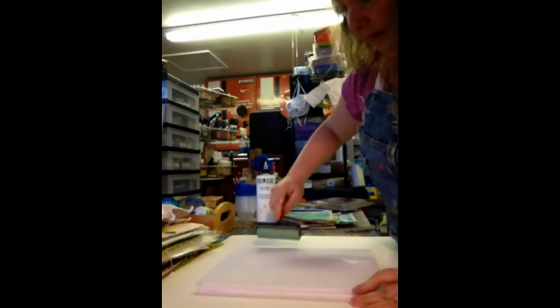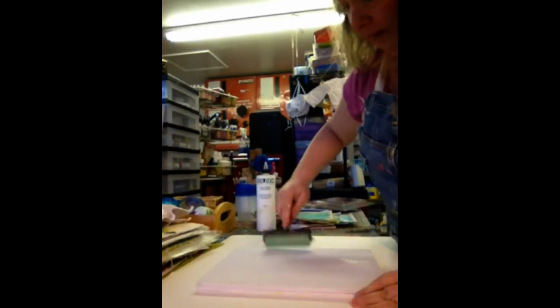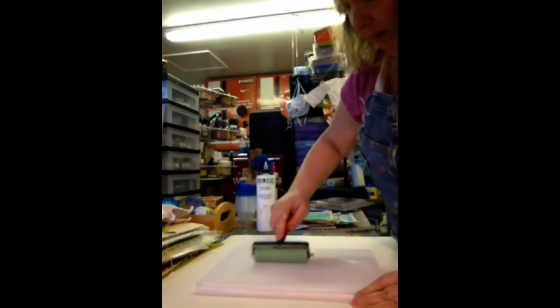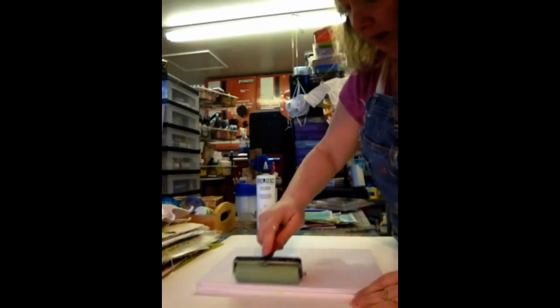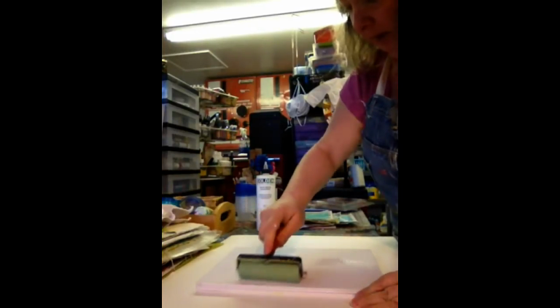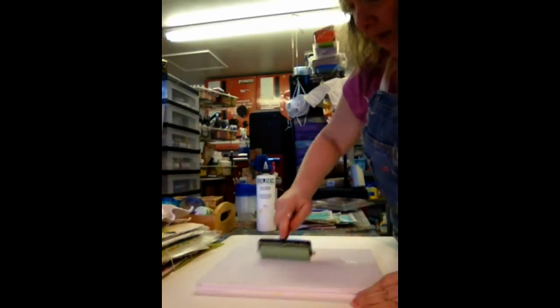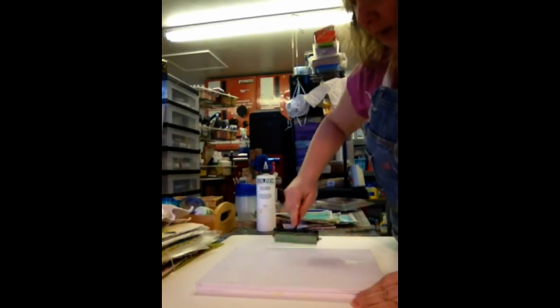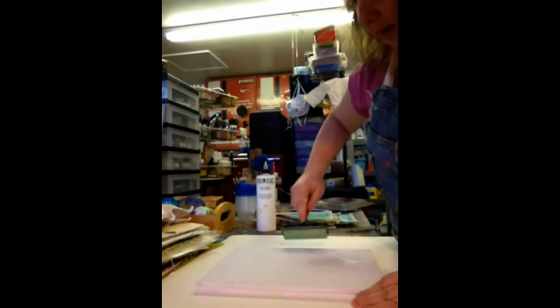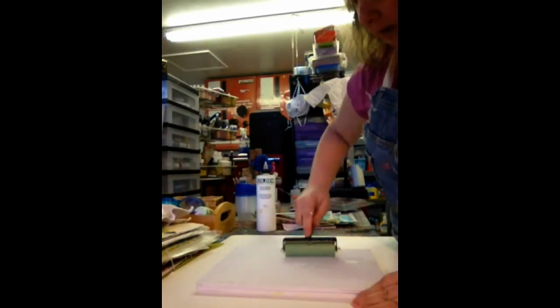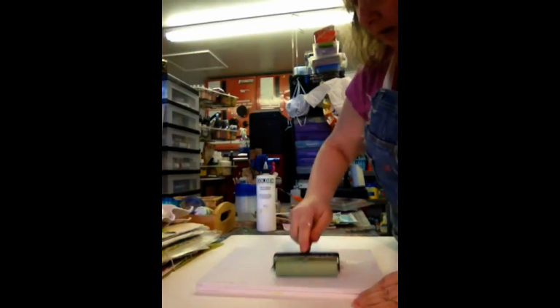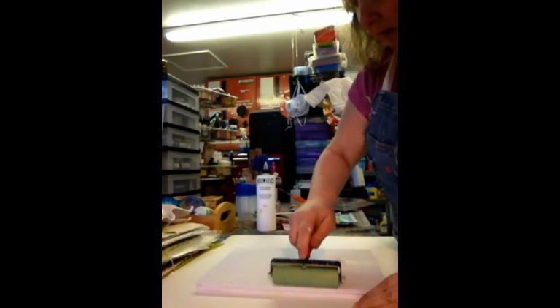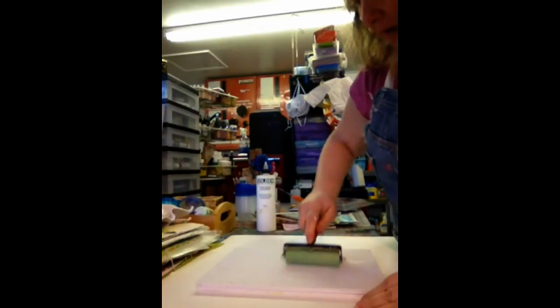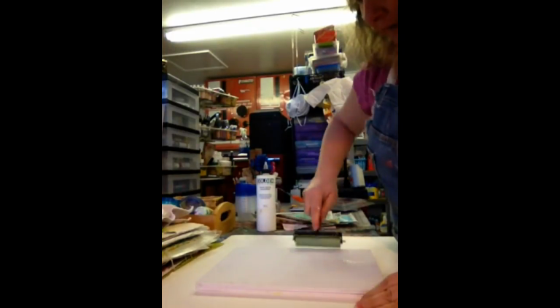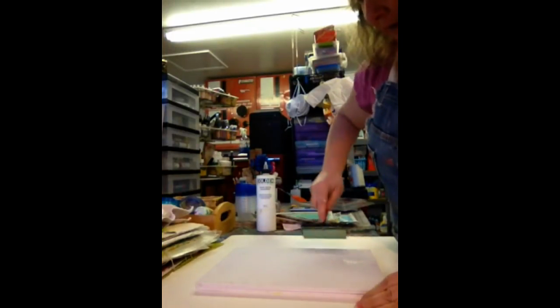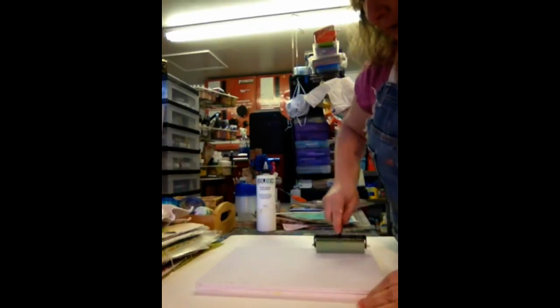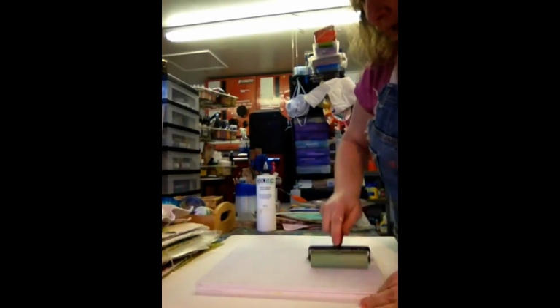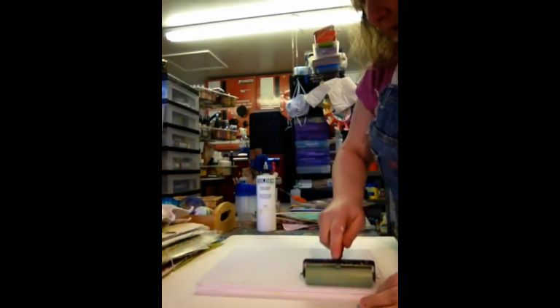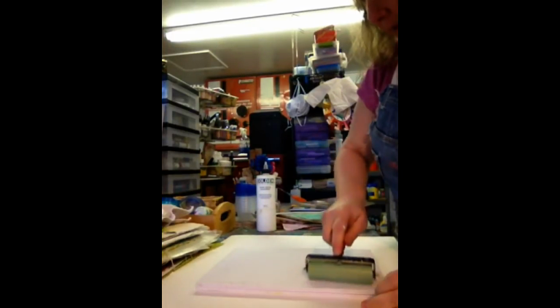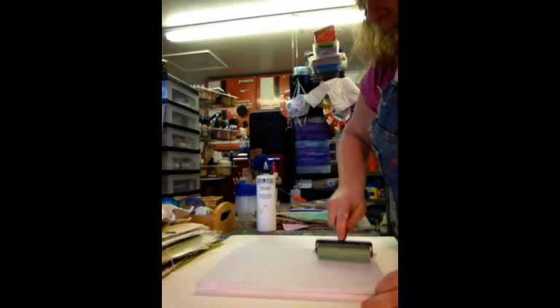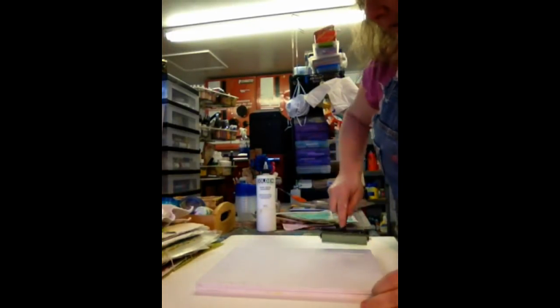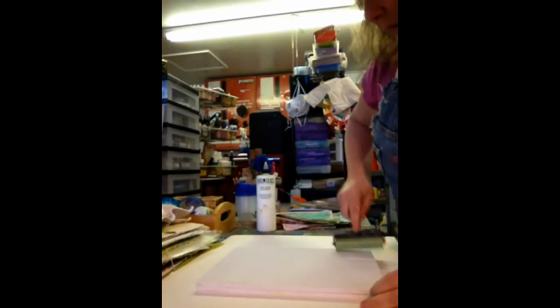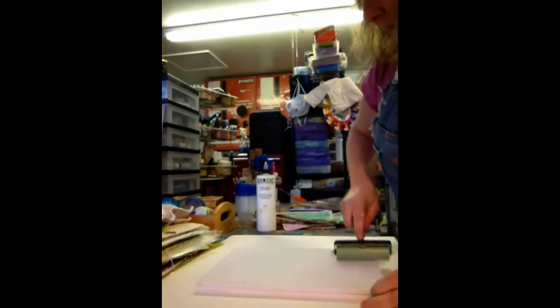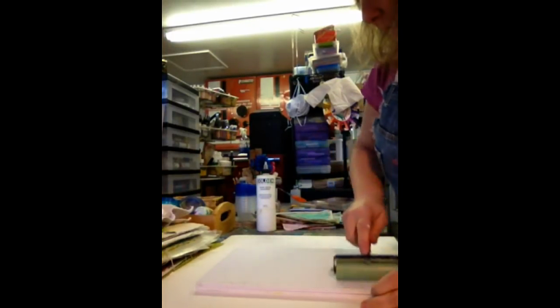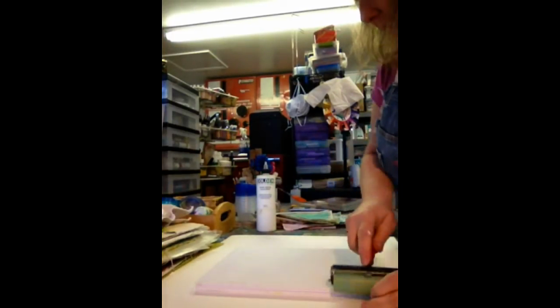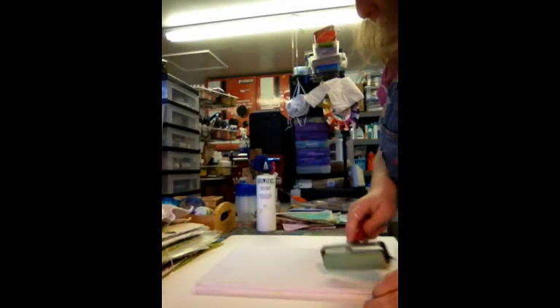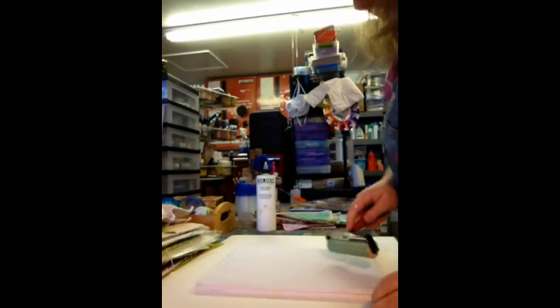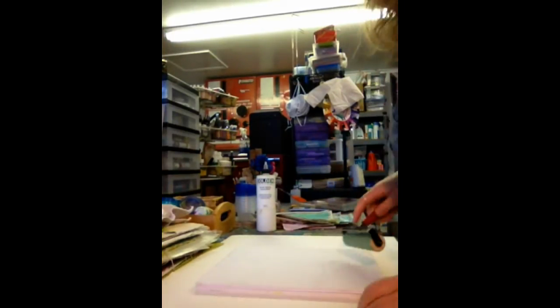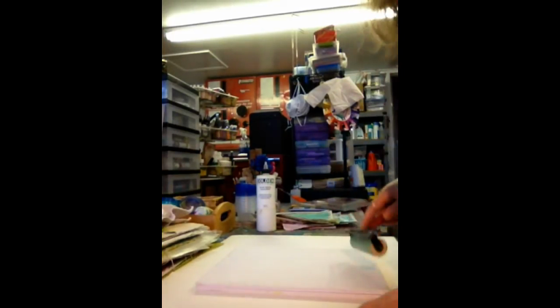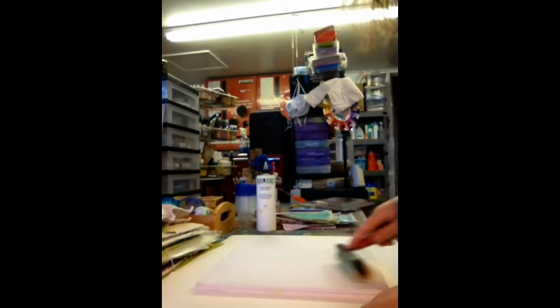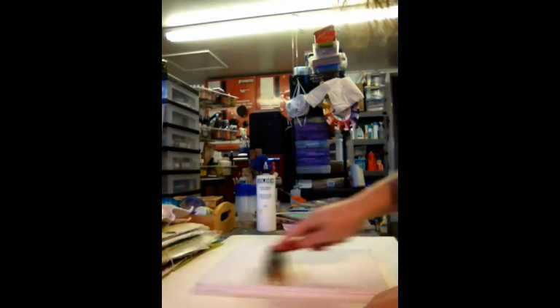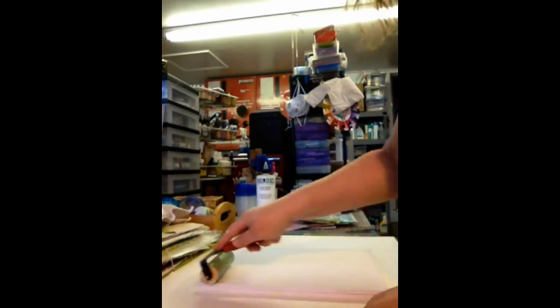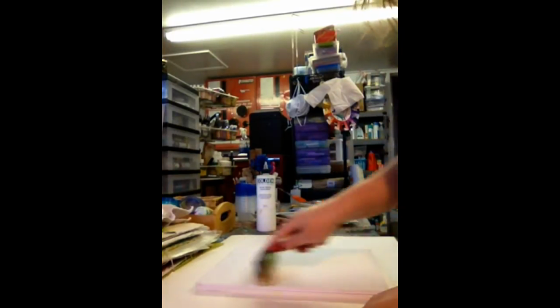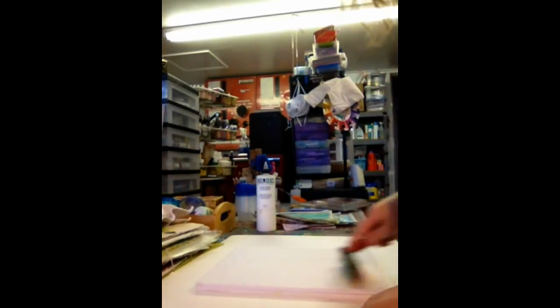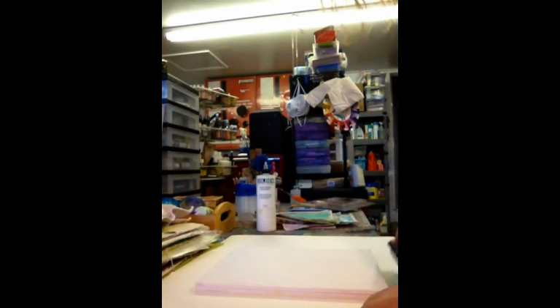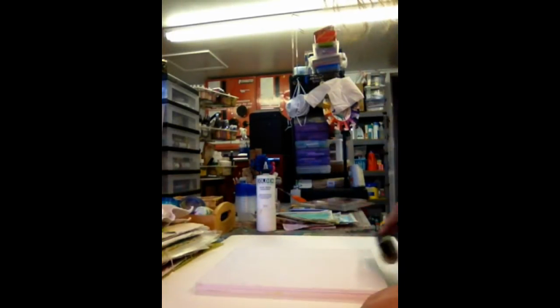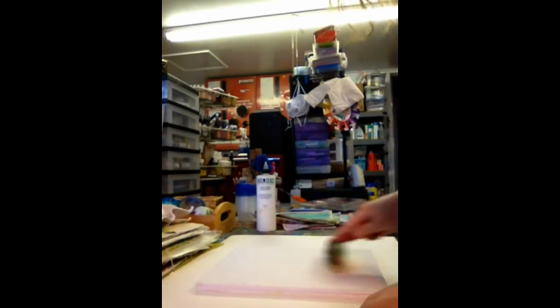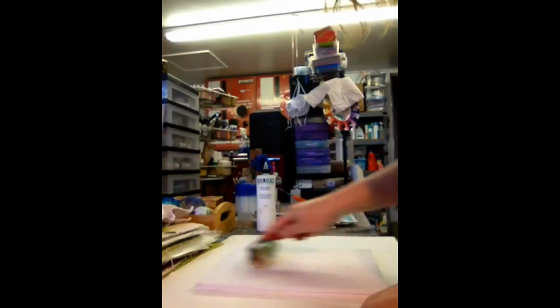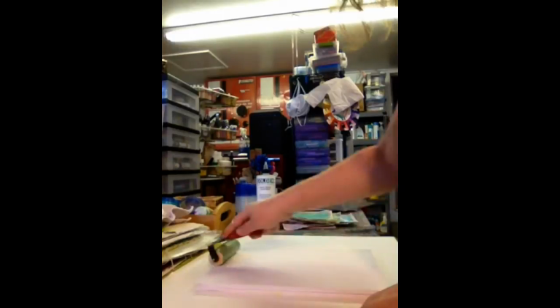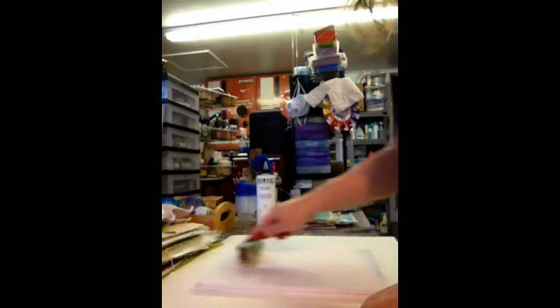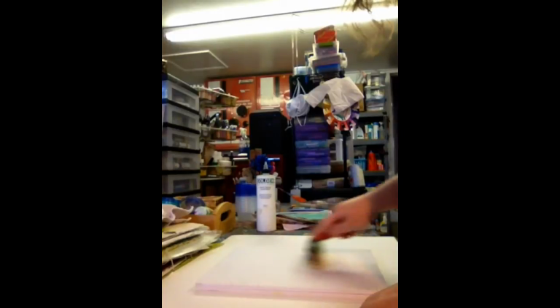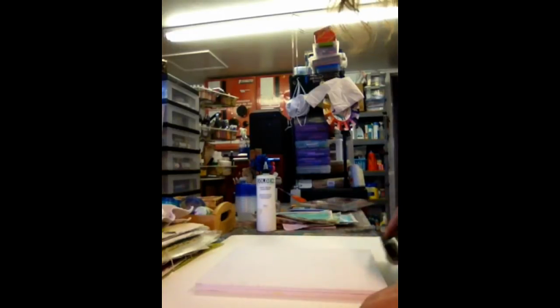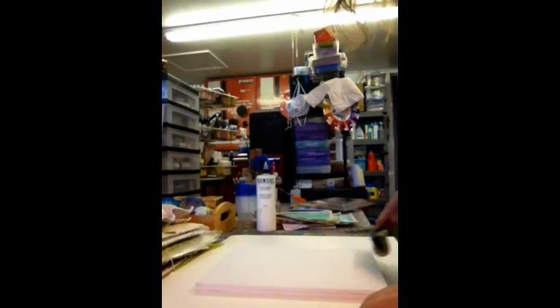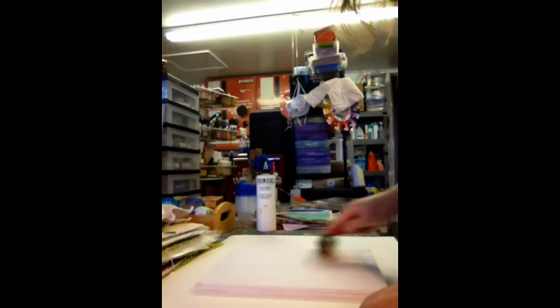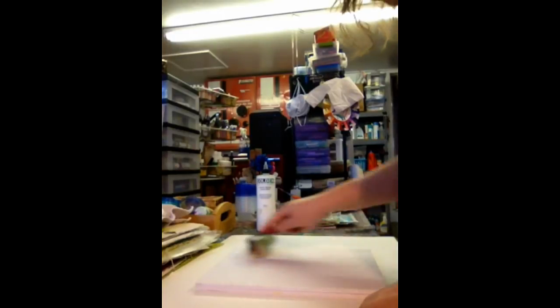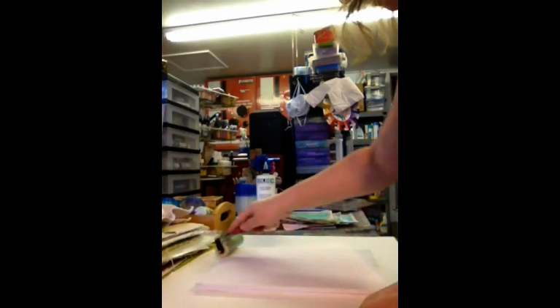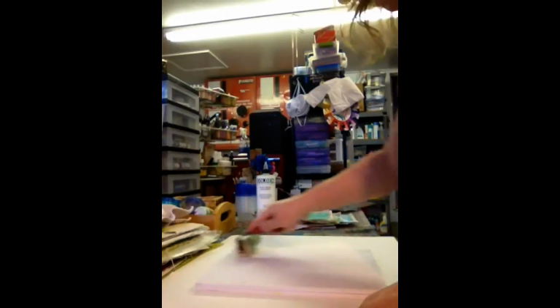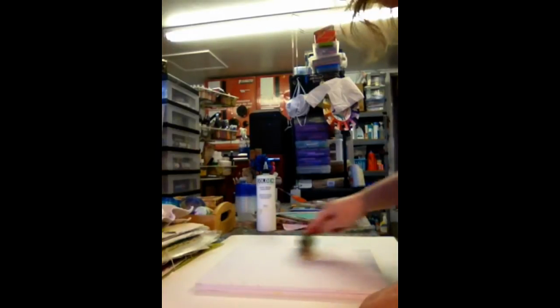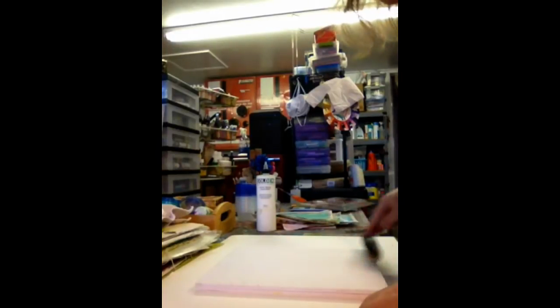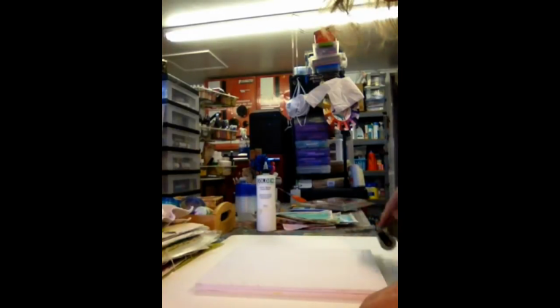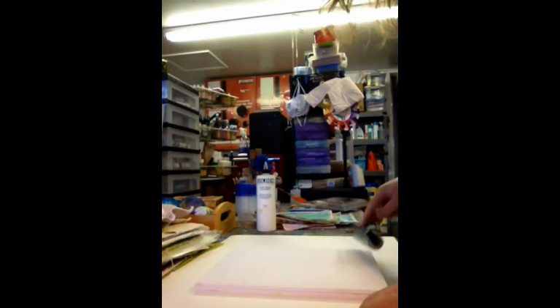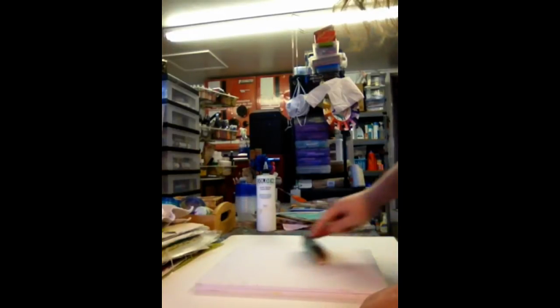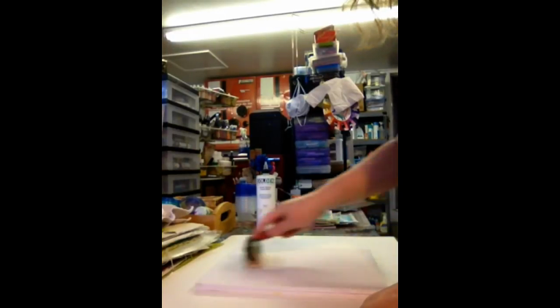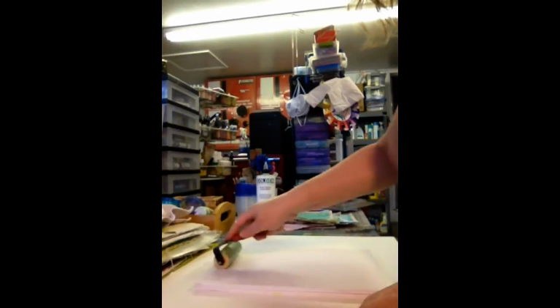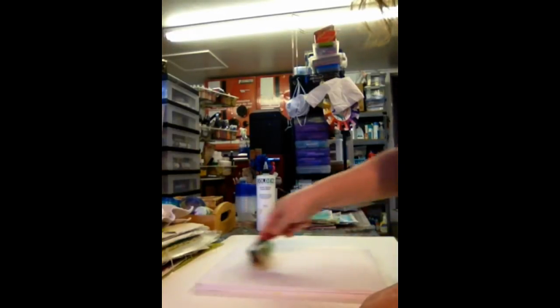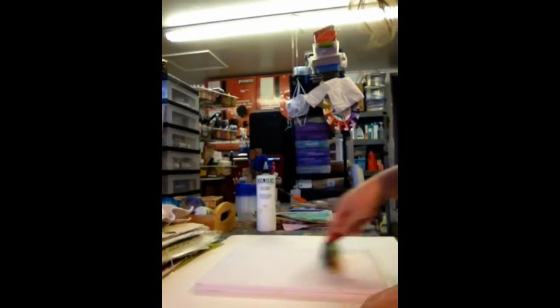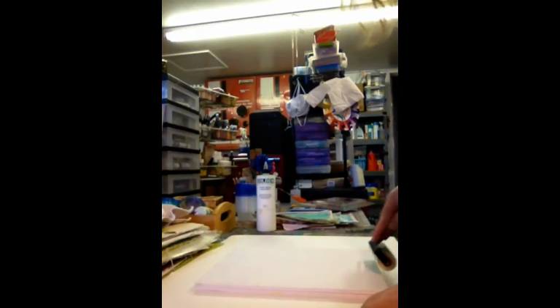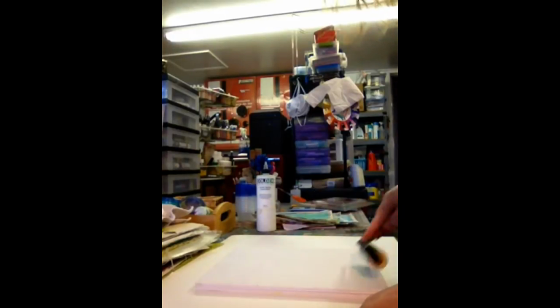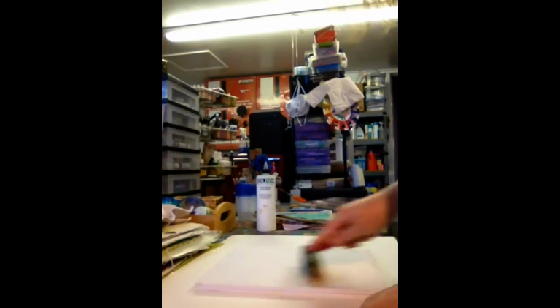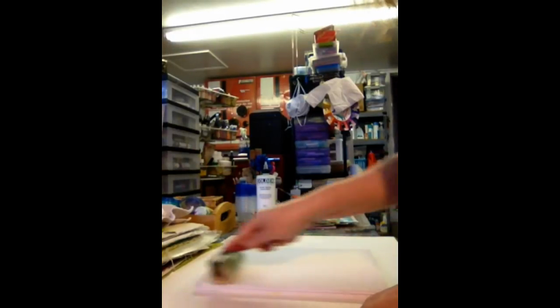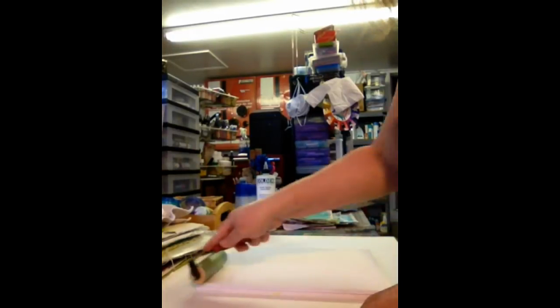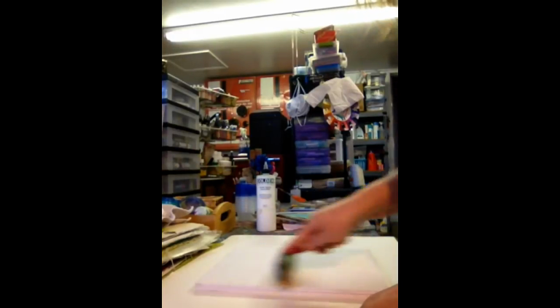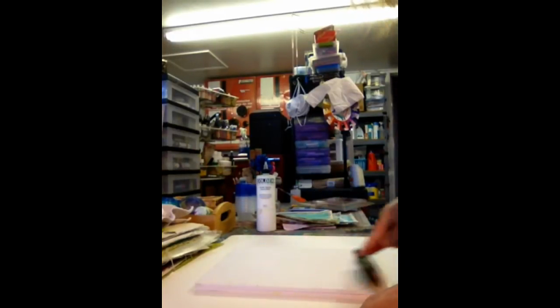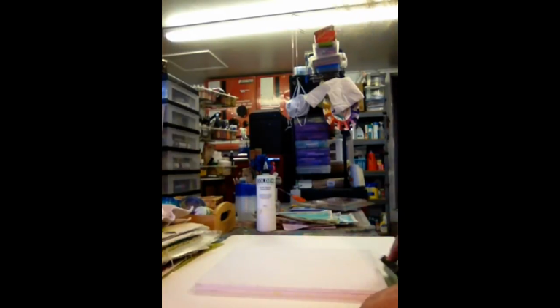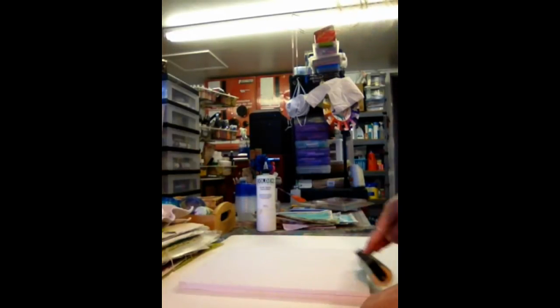Sometimes it doesn't all come off on the paper like you want it to. I just found it works a little better.